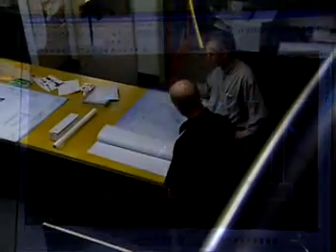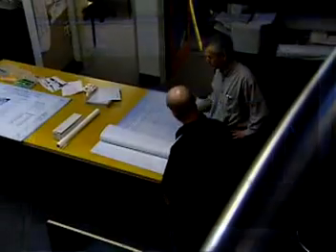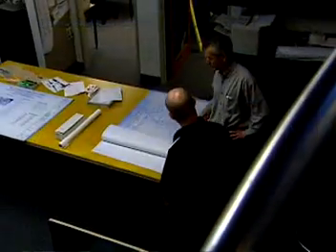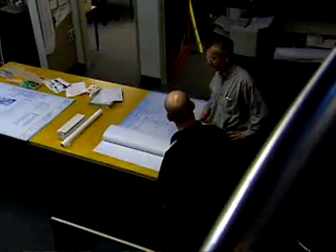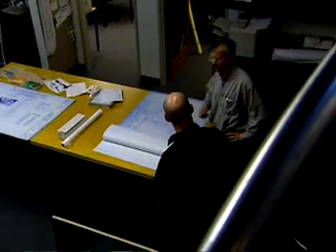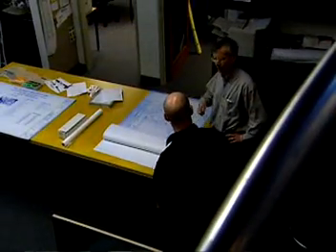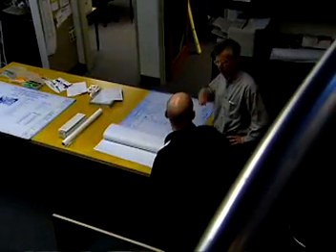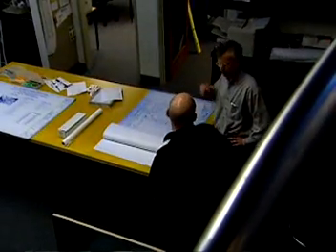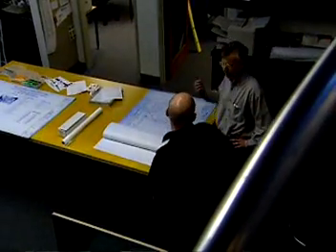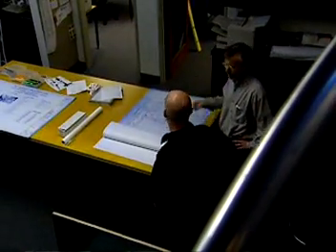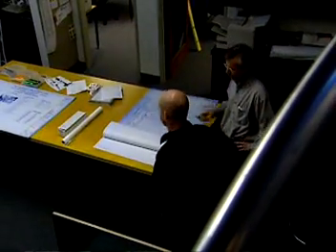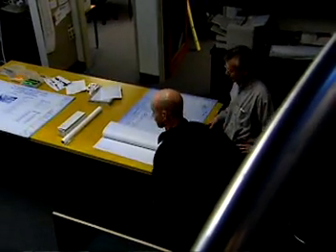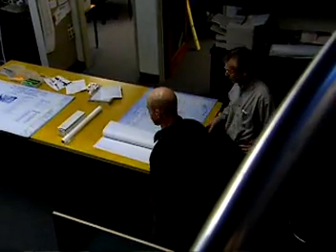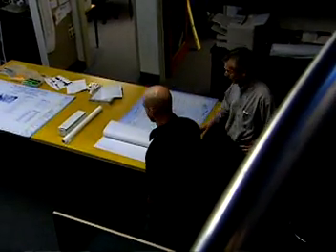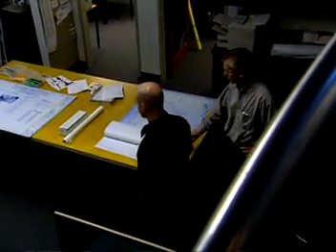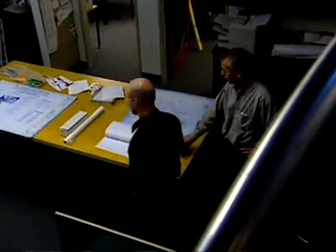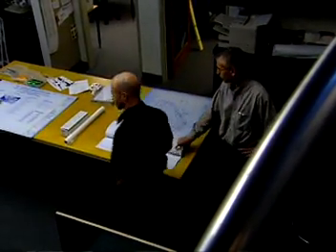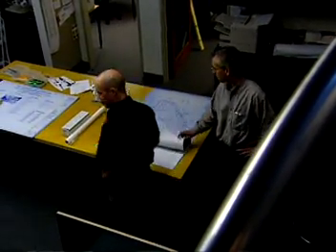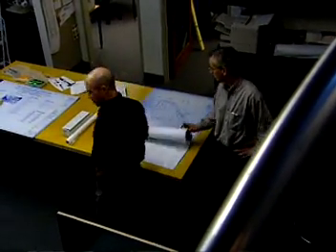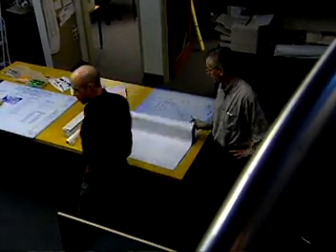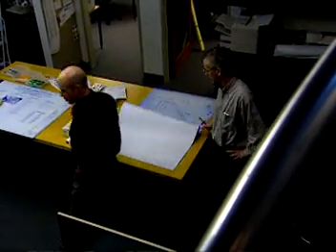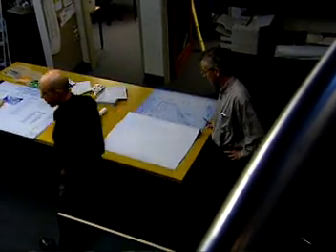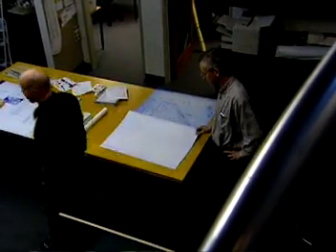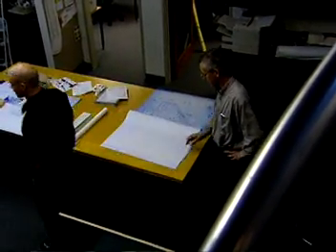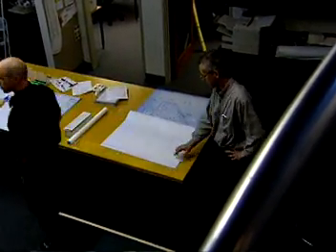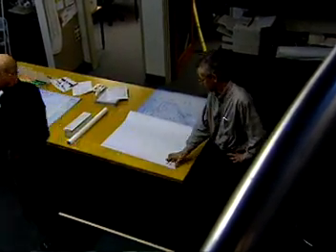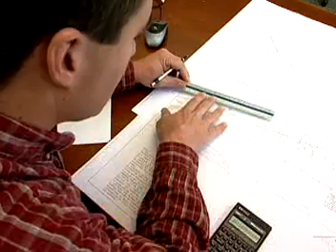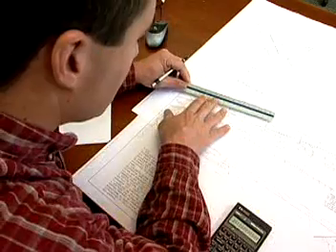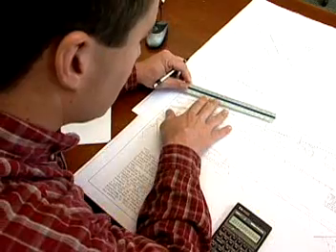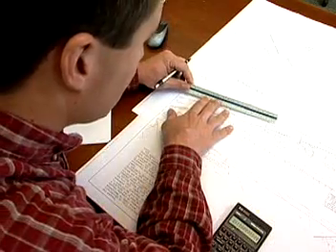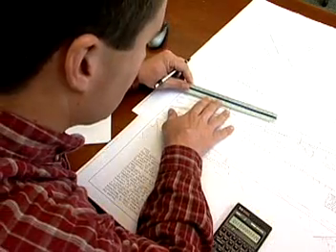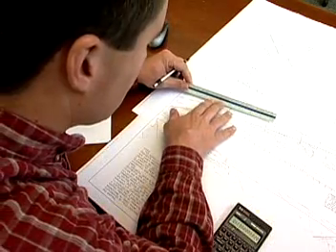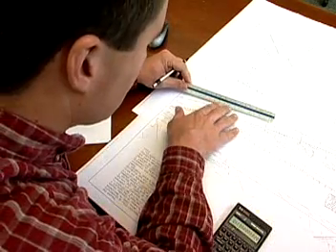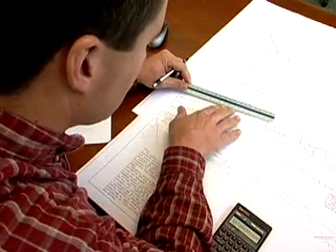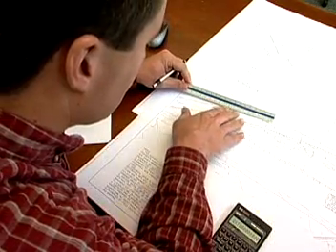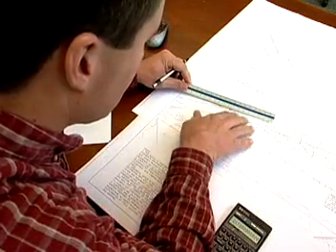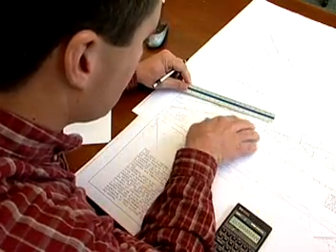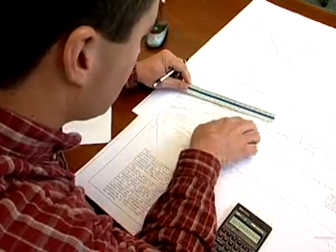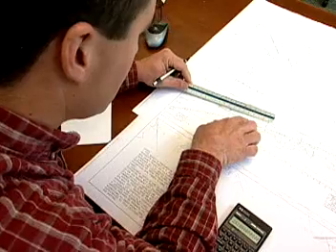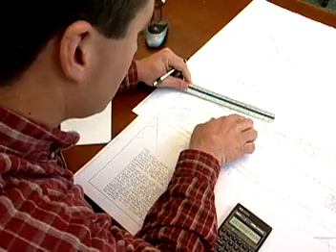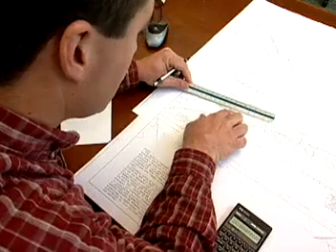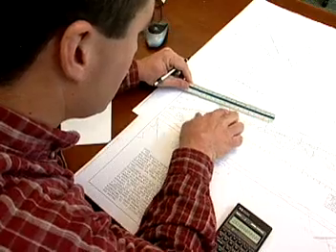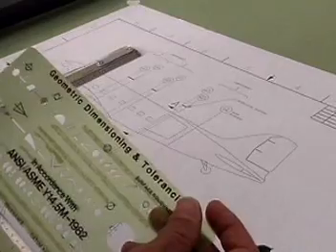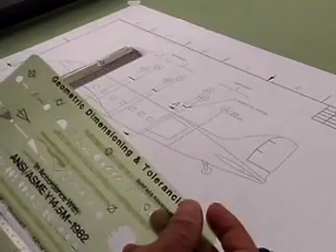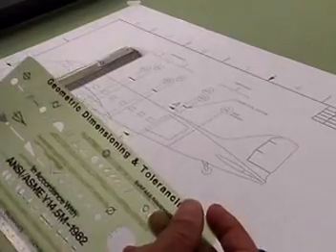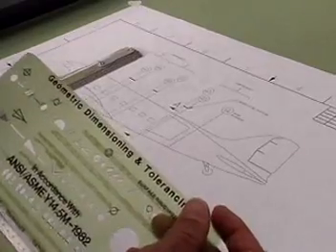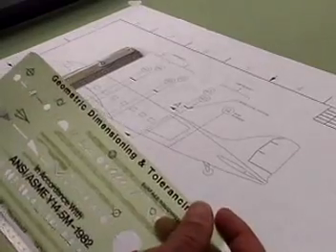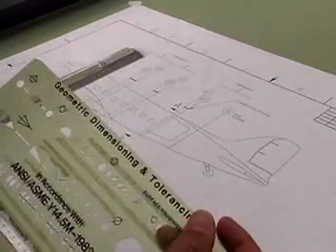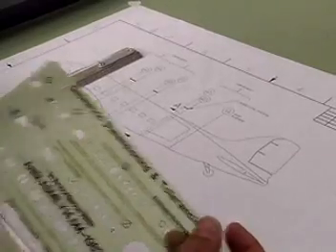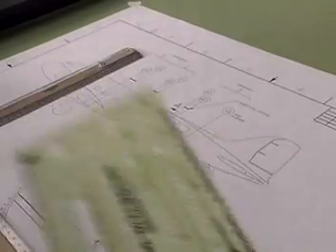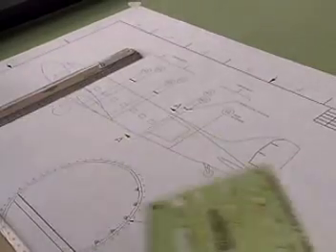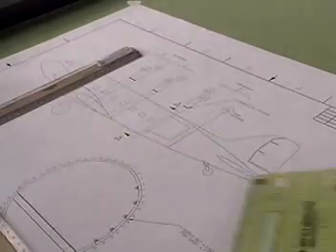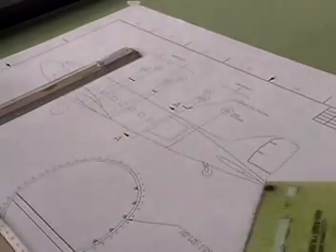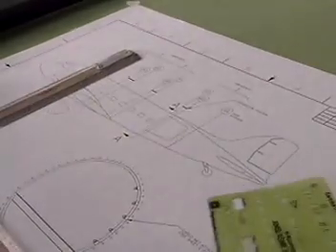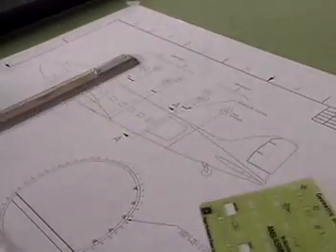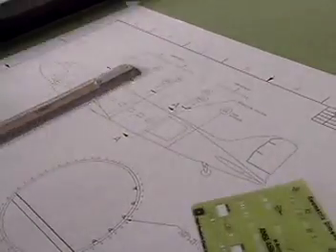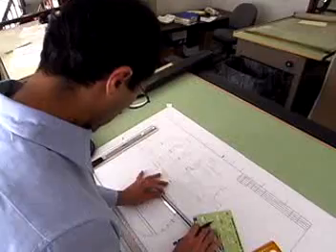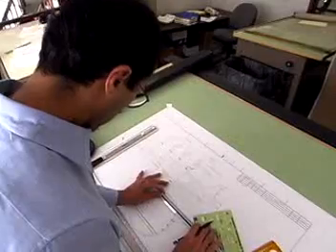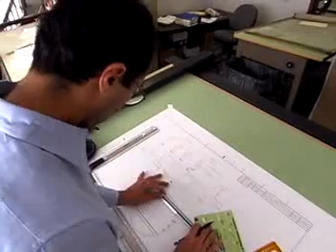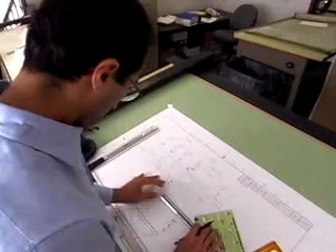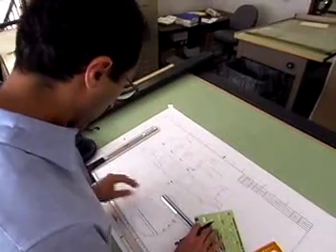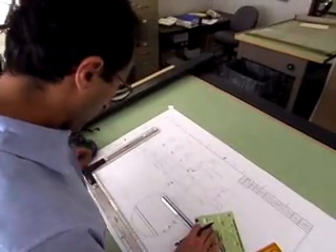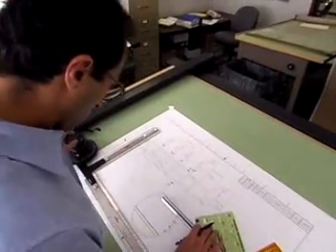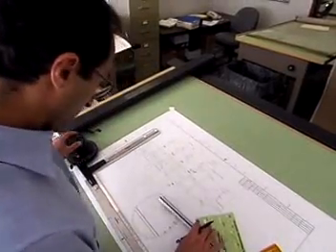Drafters are found in architectural and engineering firms, surveying and mapping companies, government offices, and manufacturing businesses.